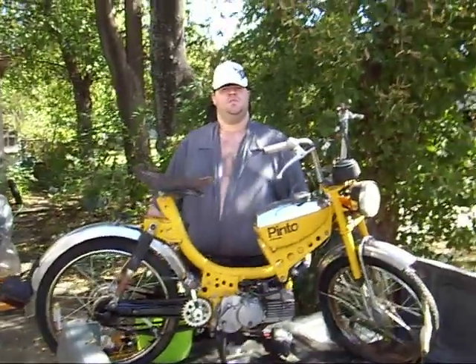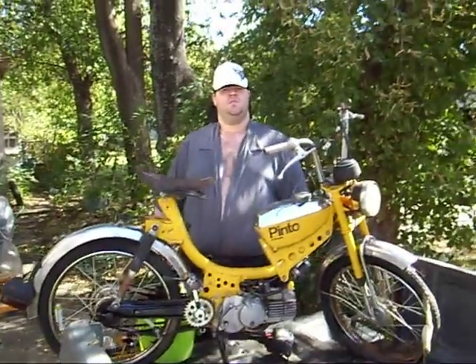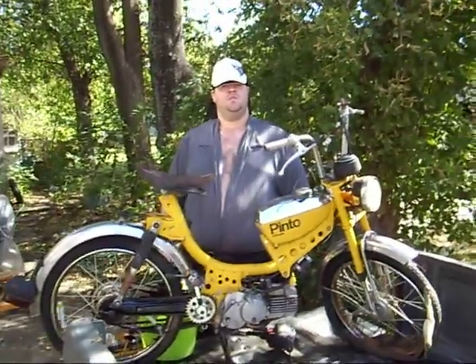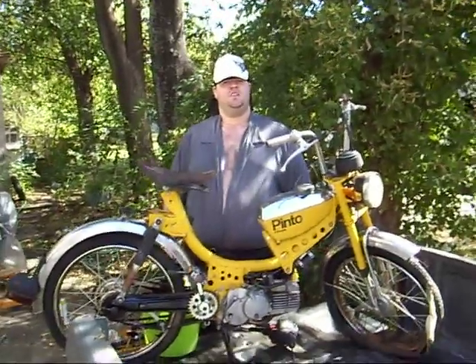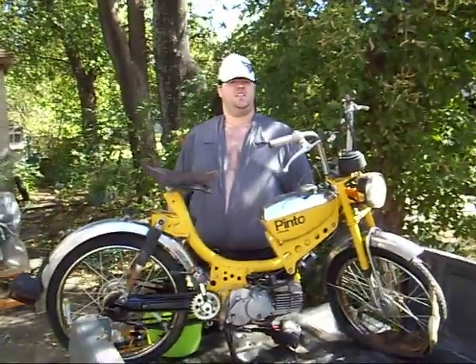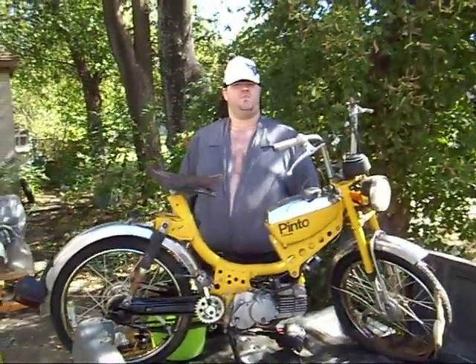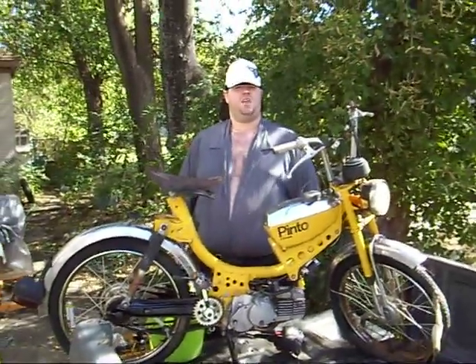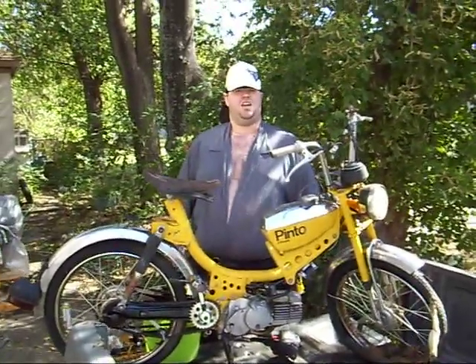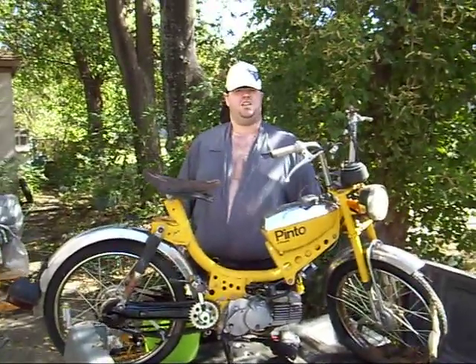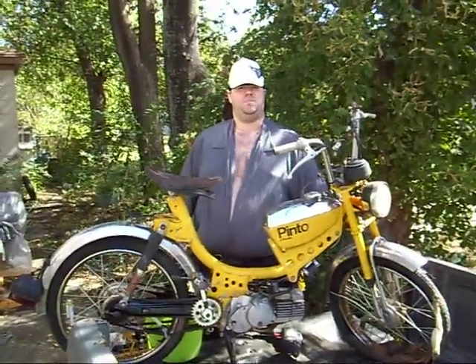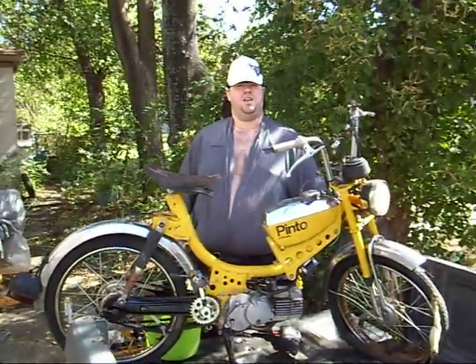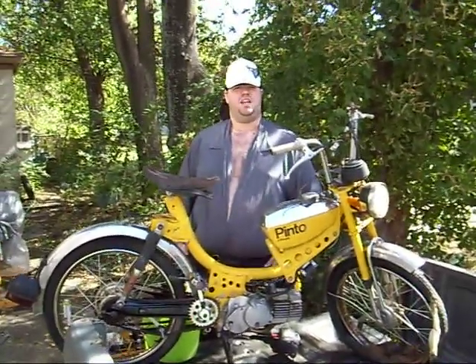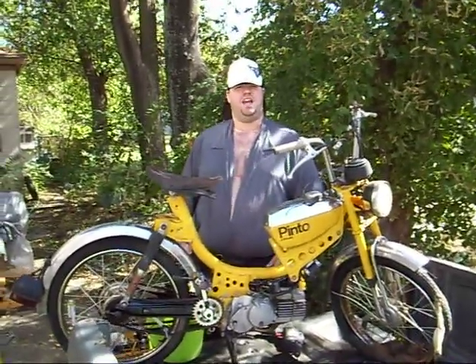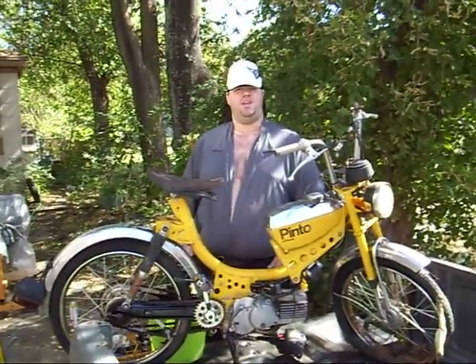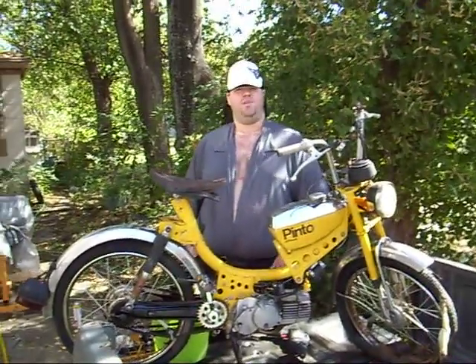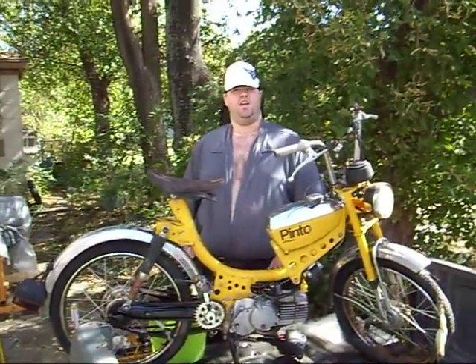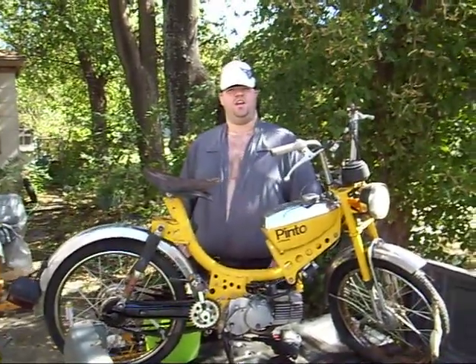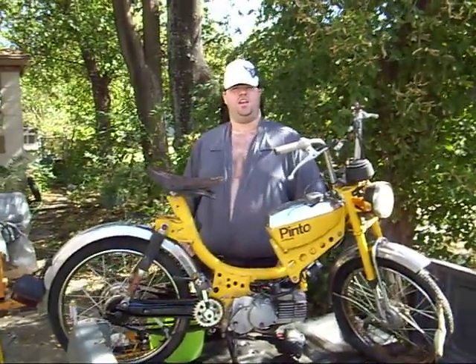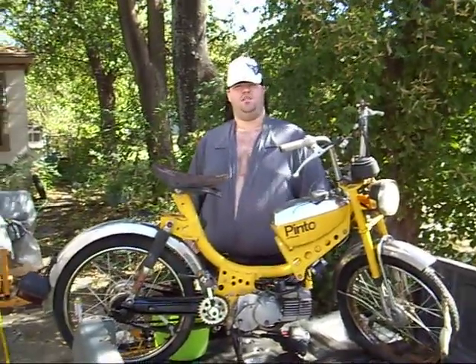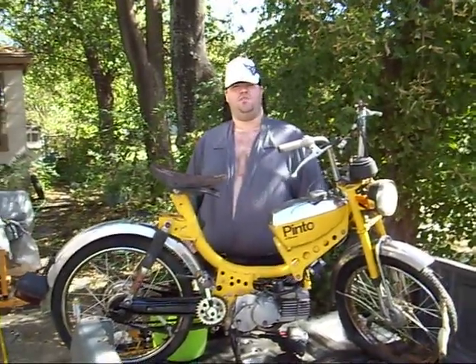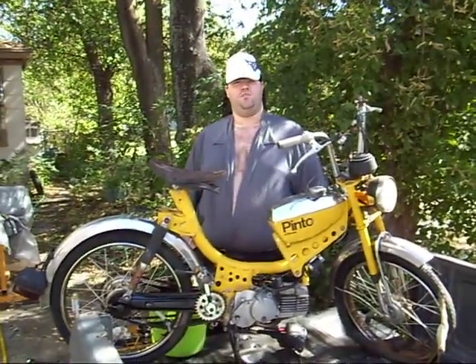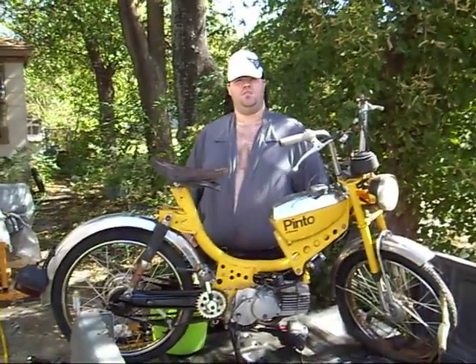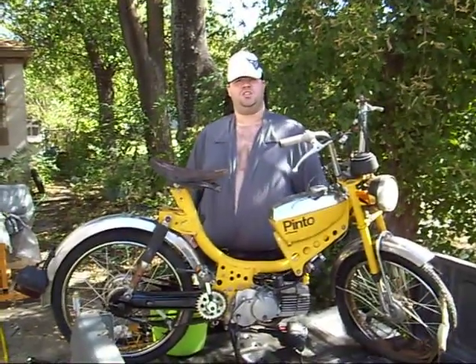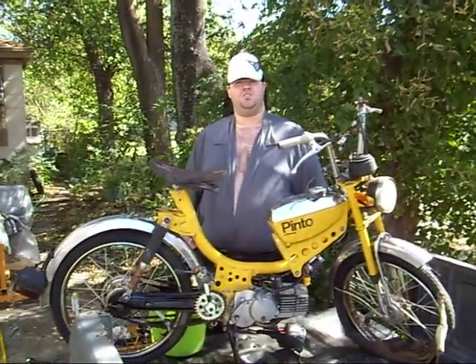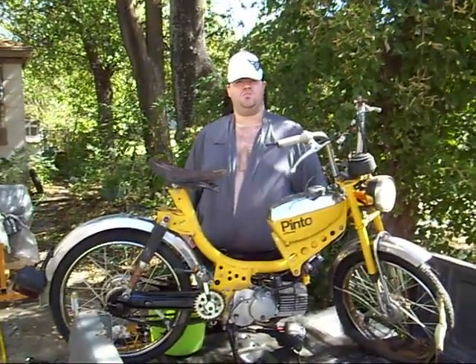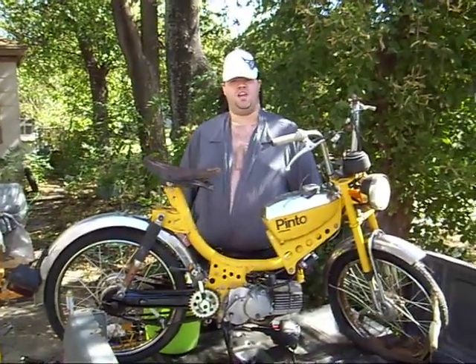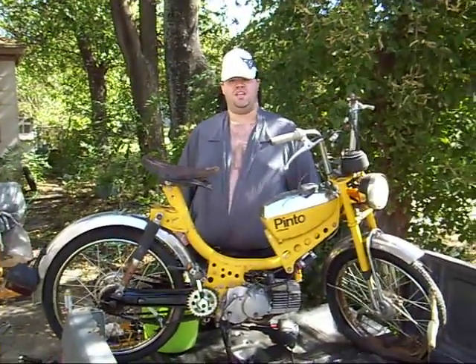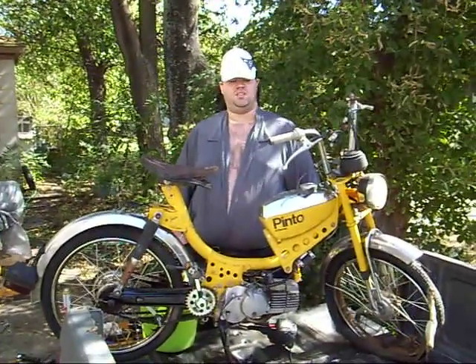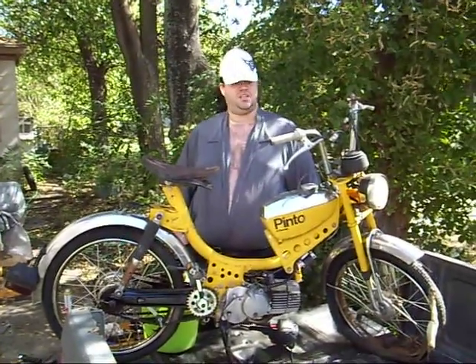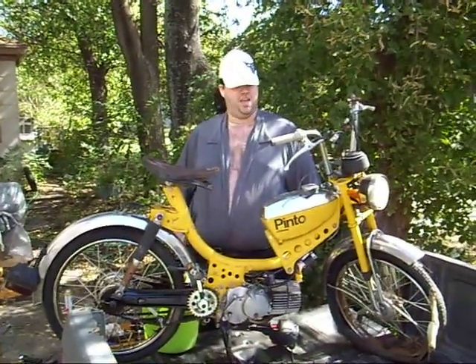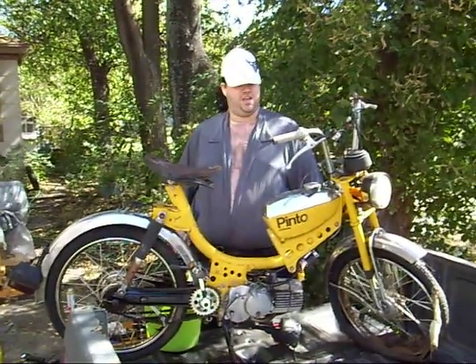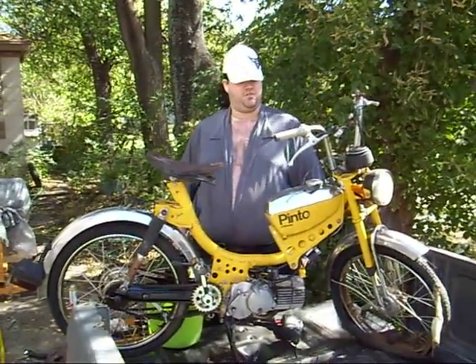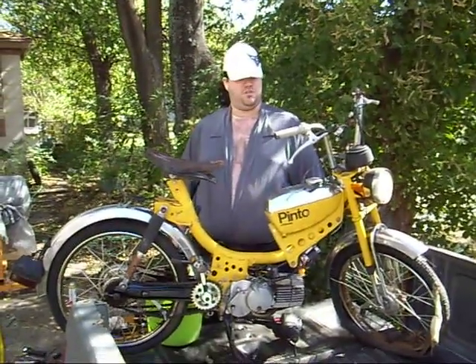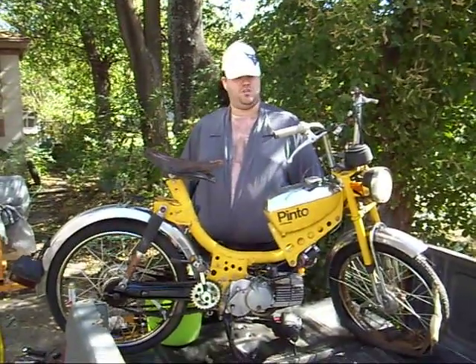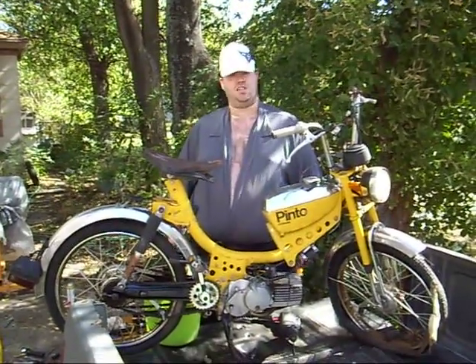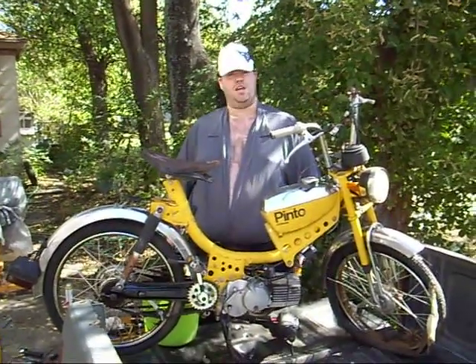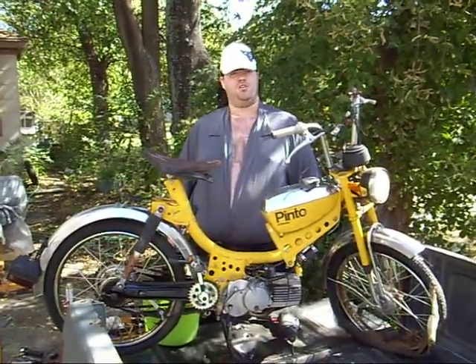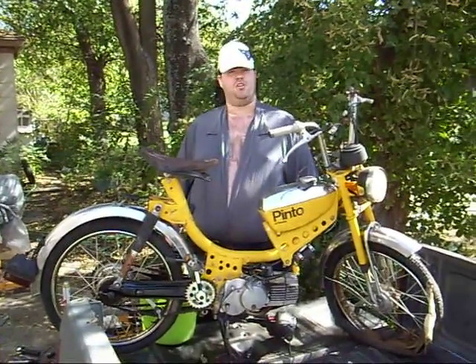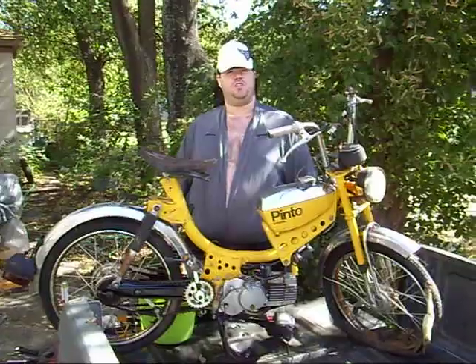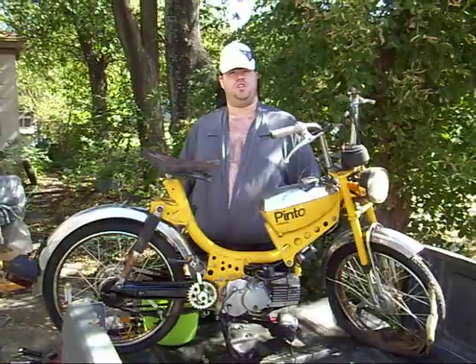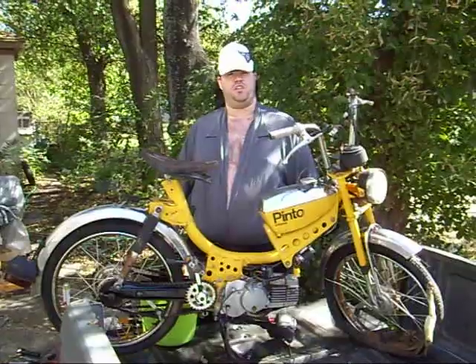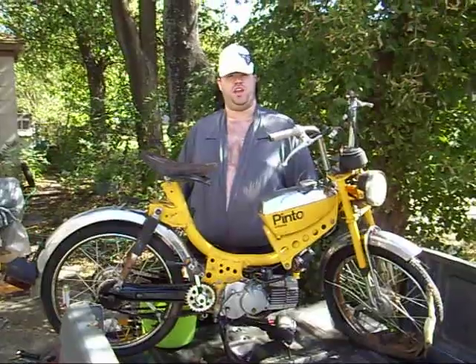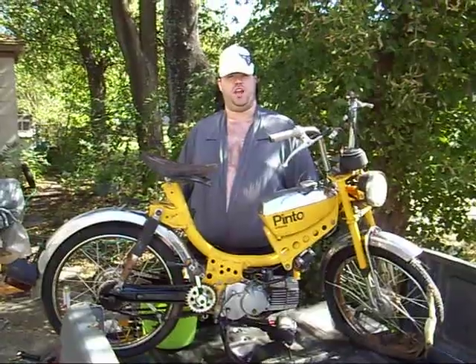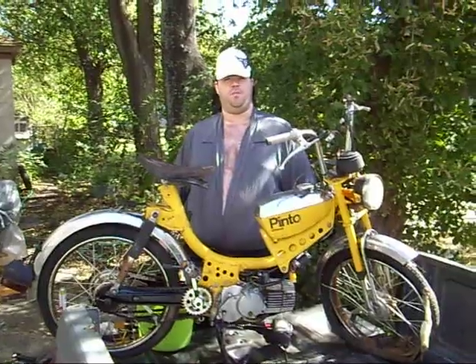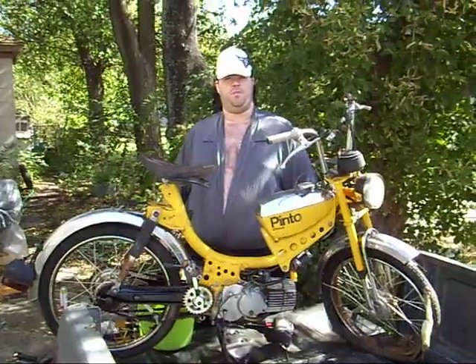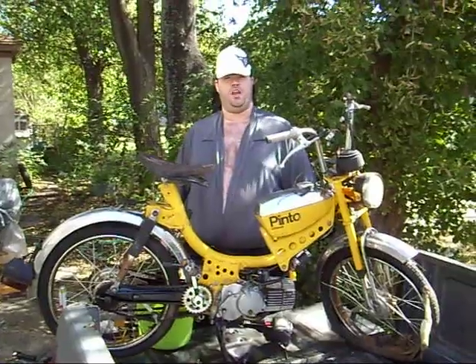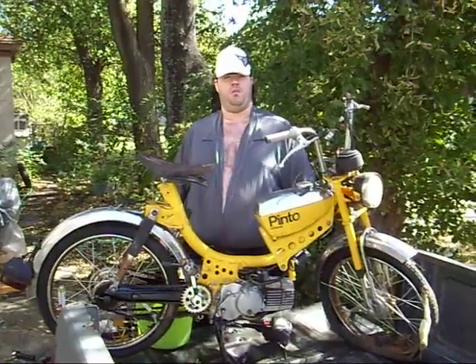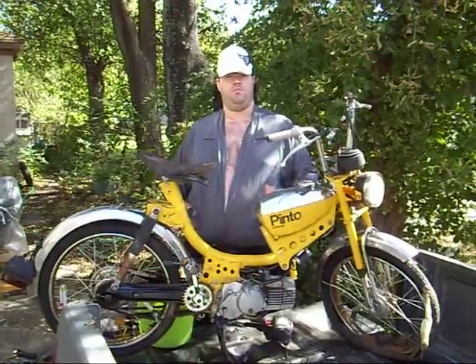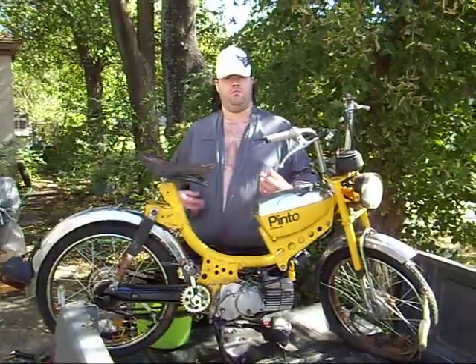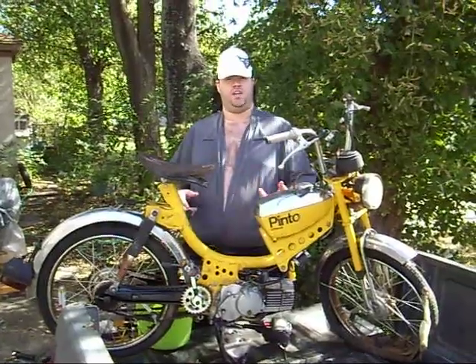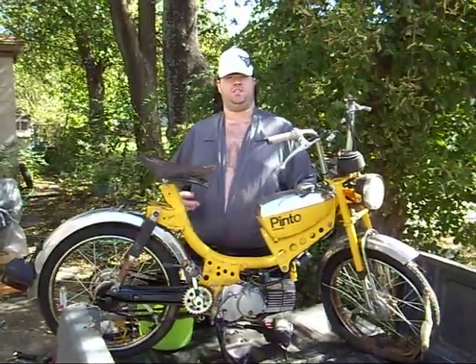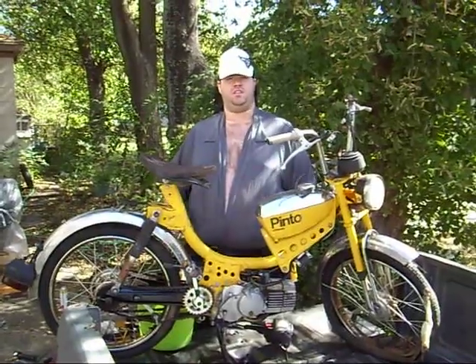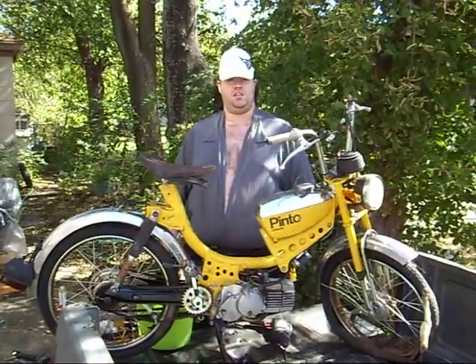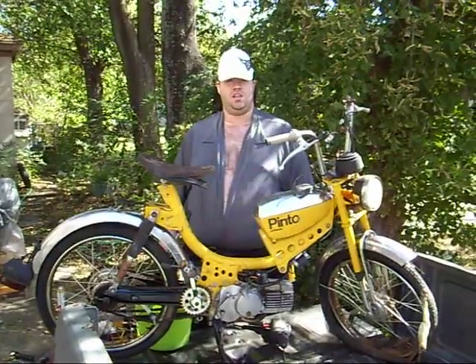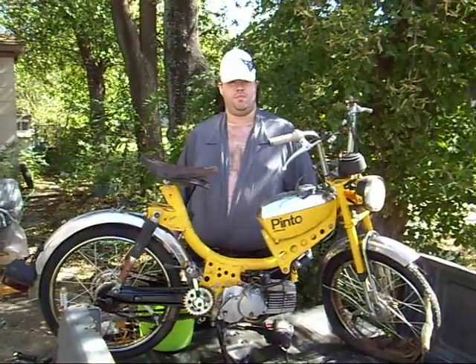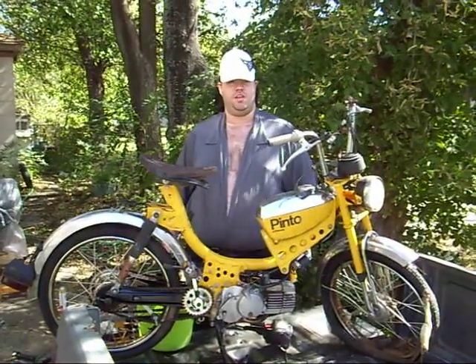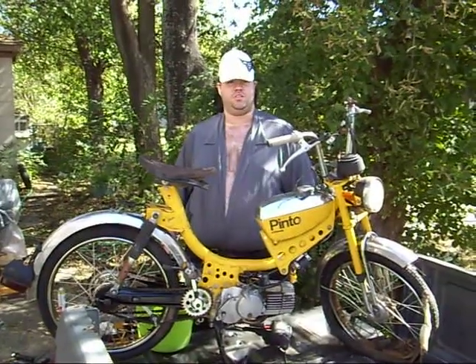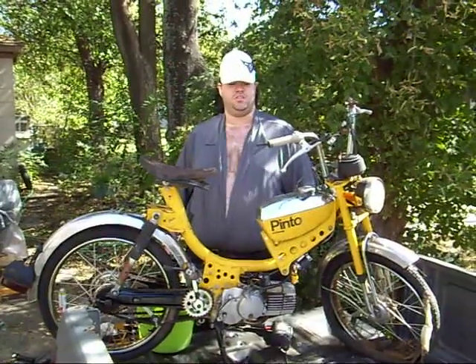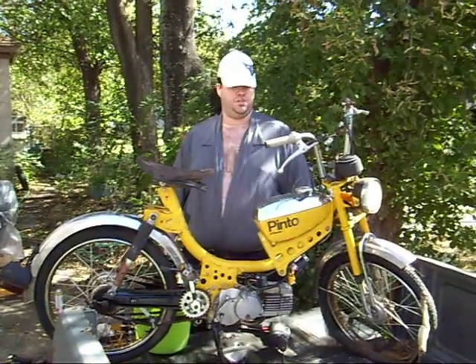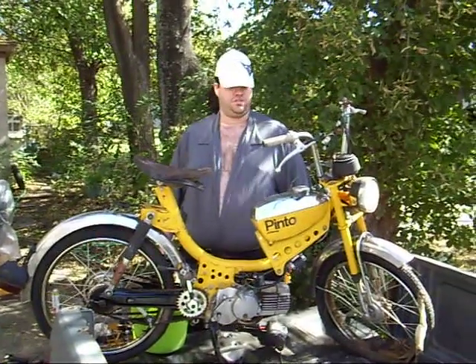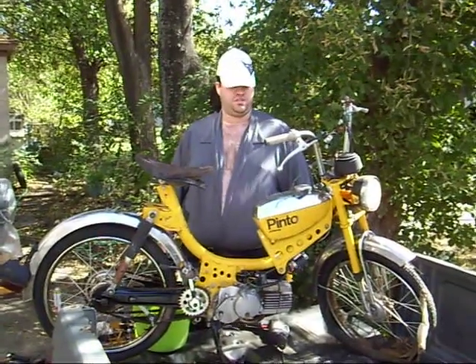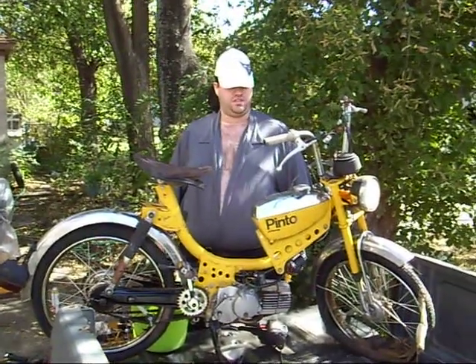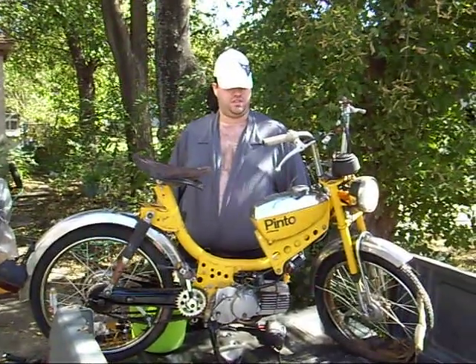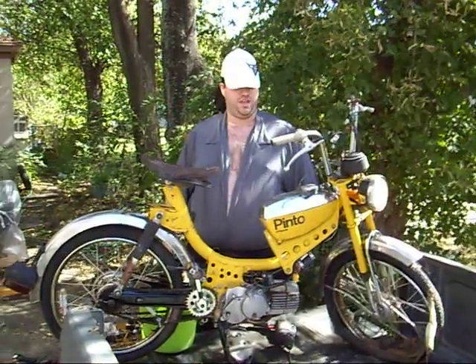What's up y'all? This is Big Daddy Bear again for Rich's Wasteland. I'm usually the cameraman but Rick is going to let me introduce us today.